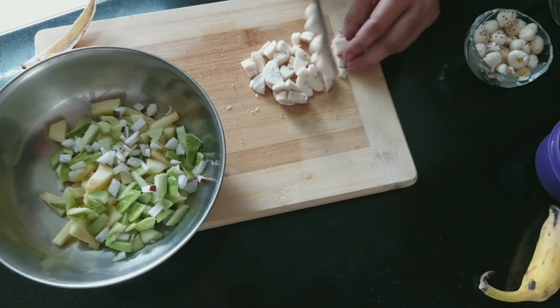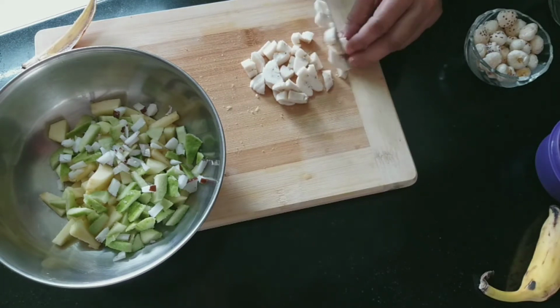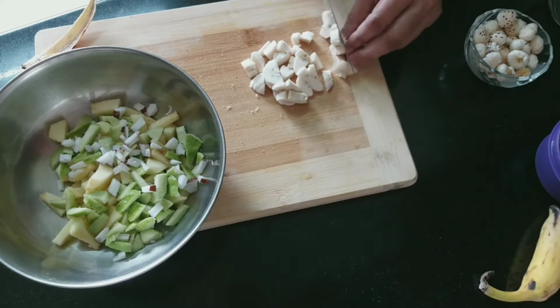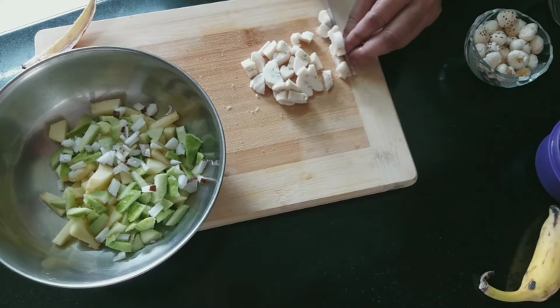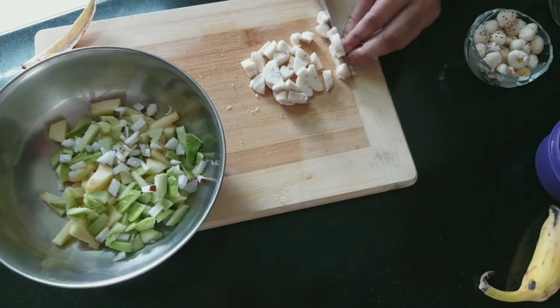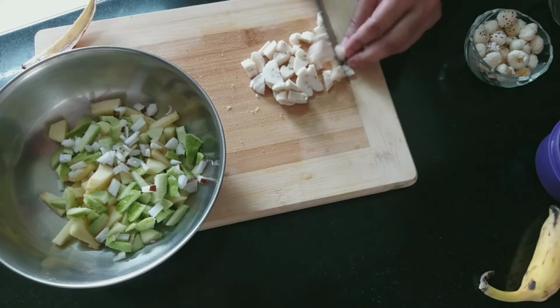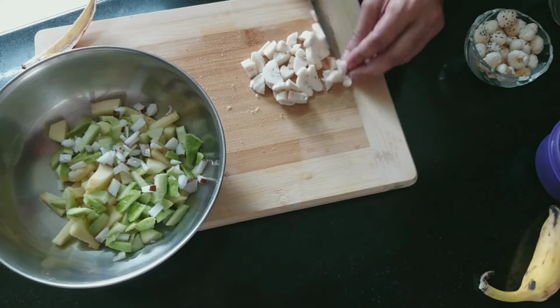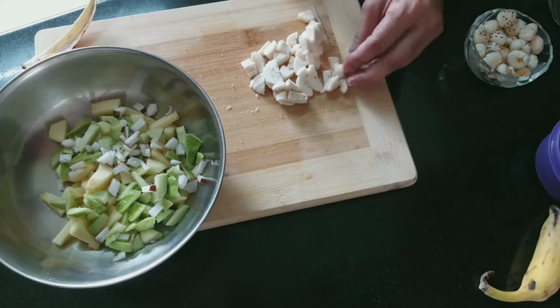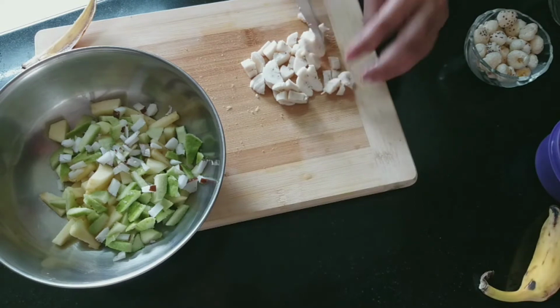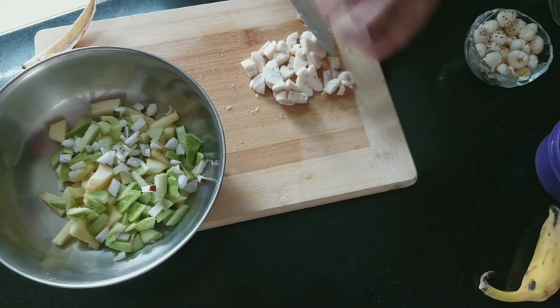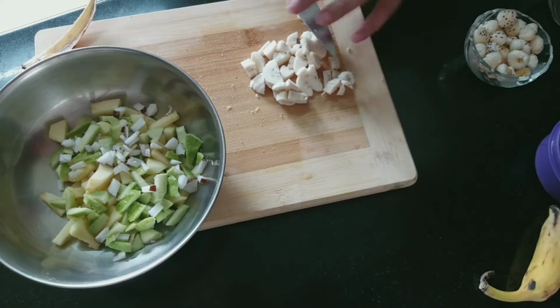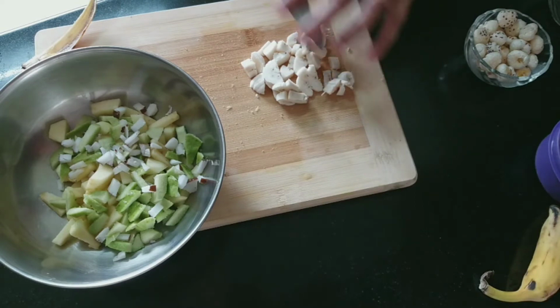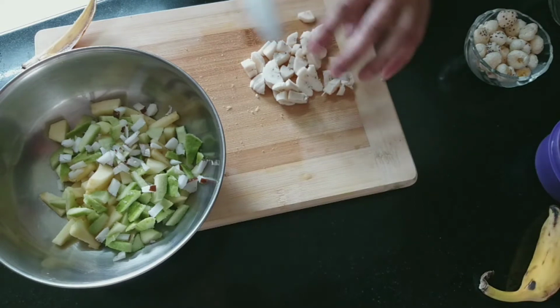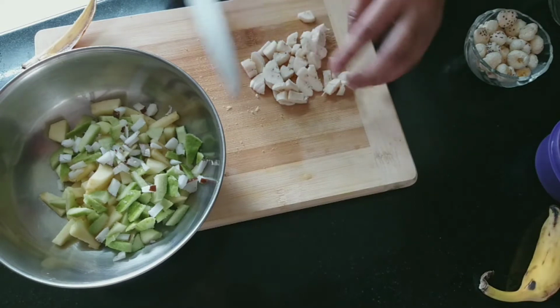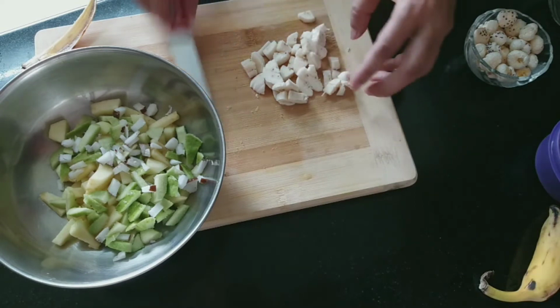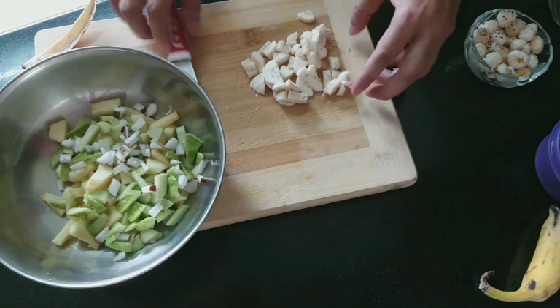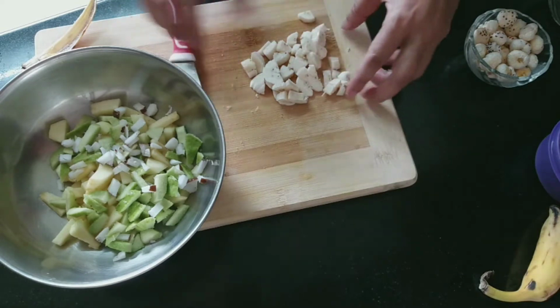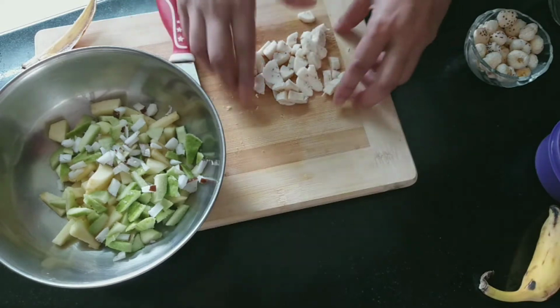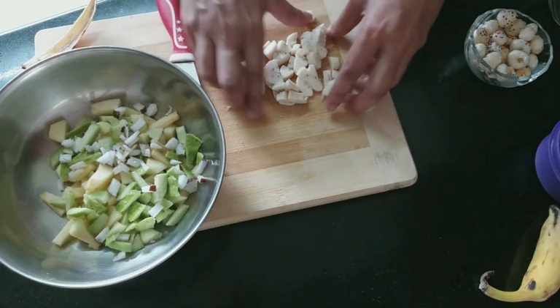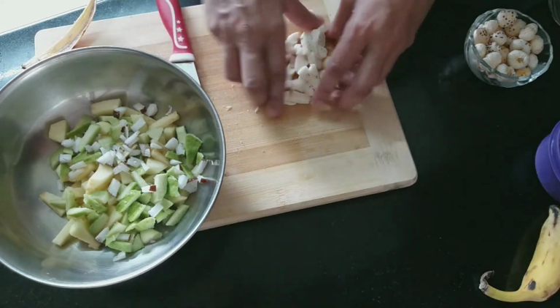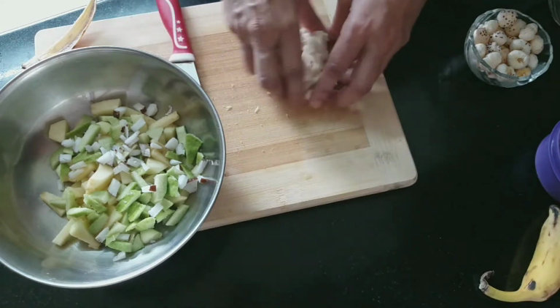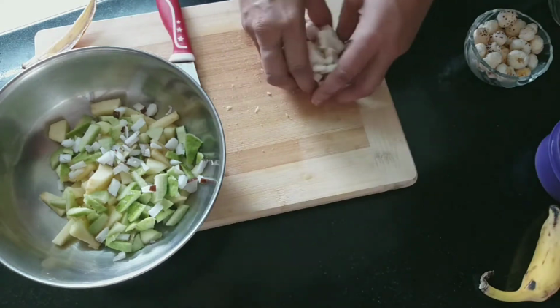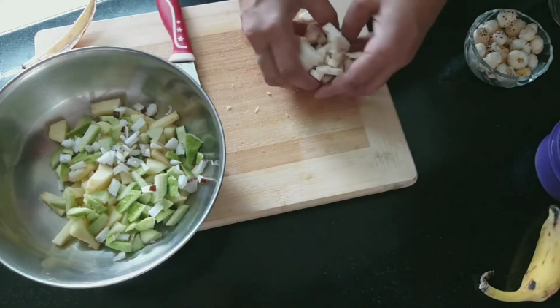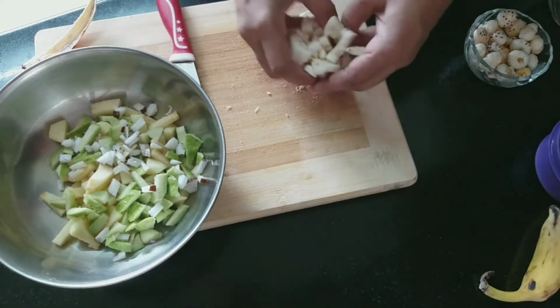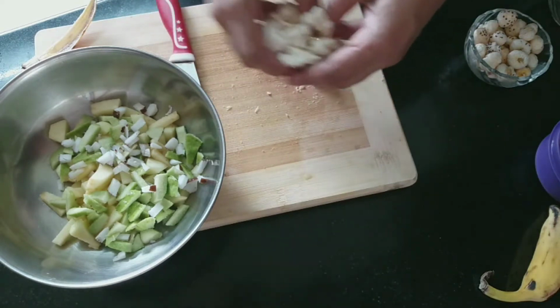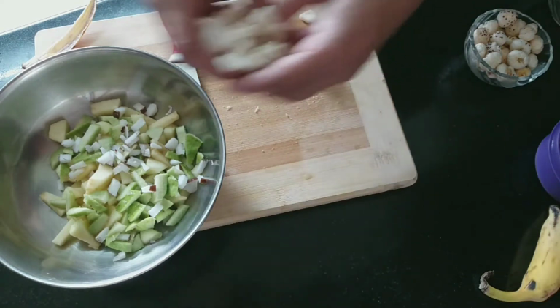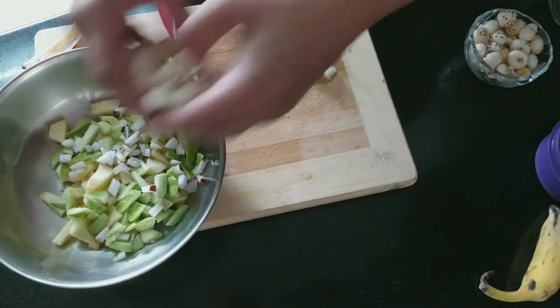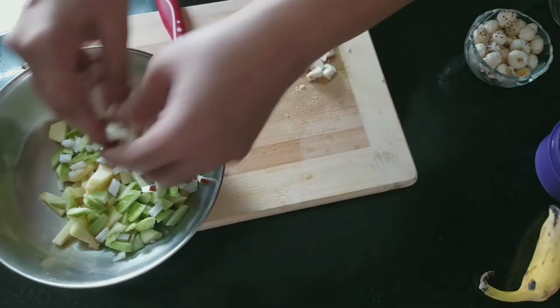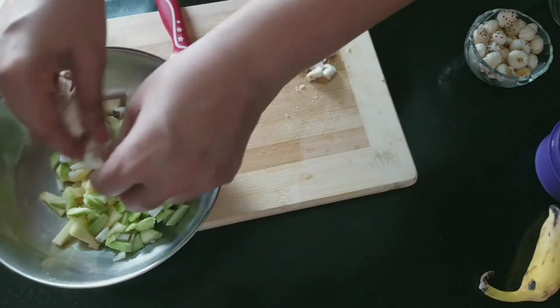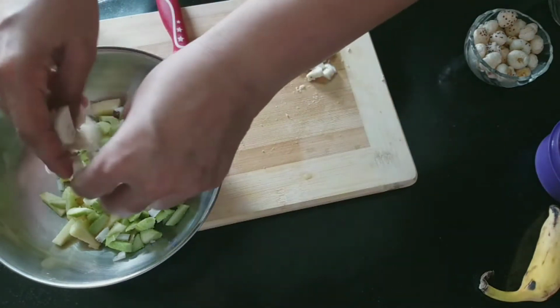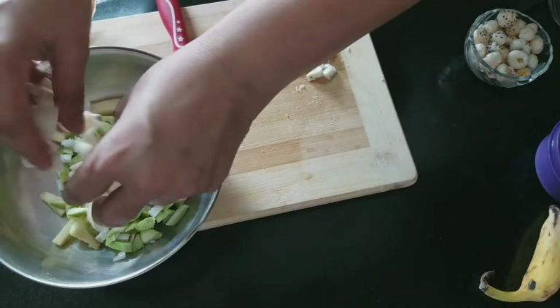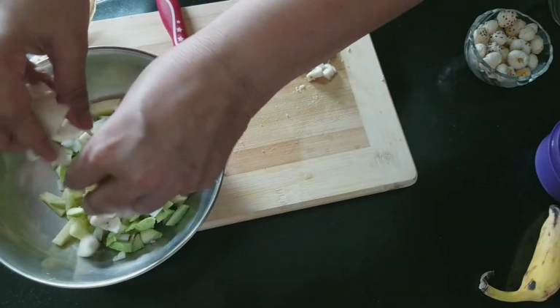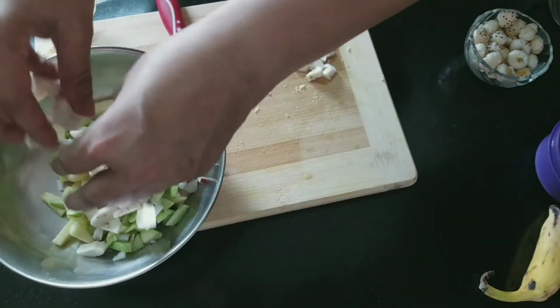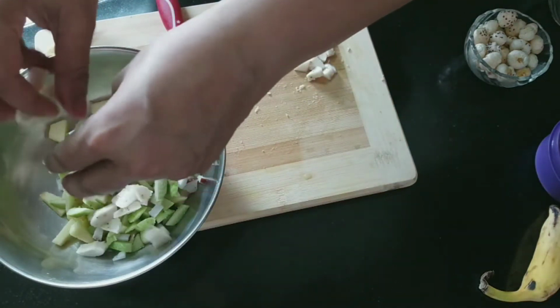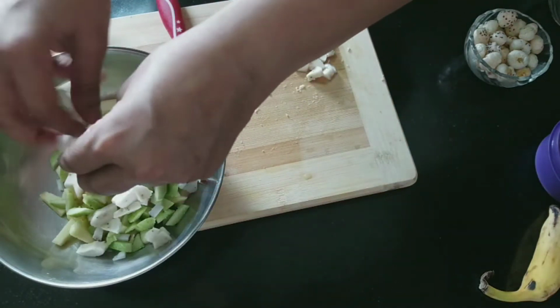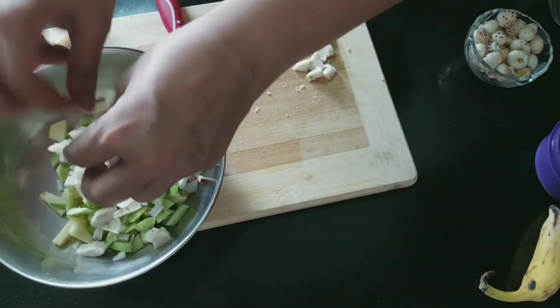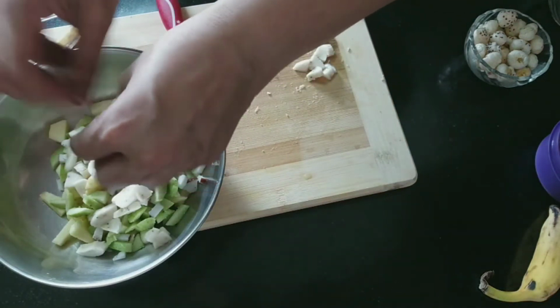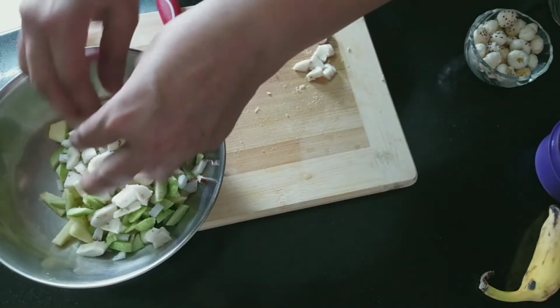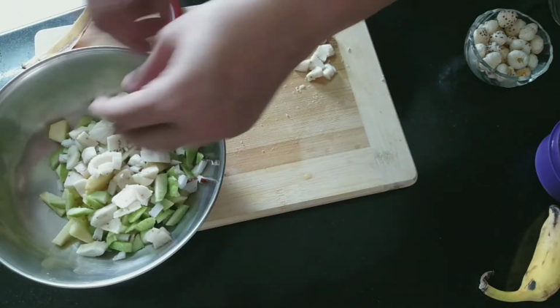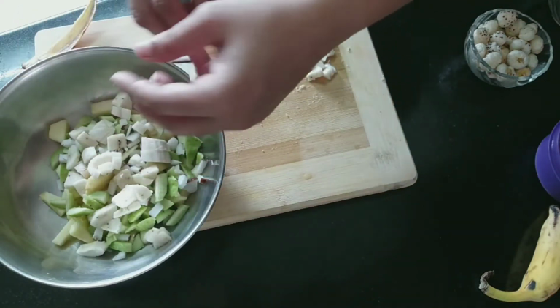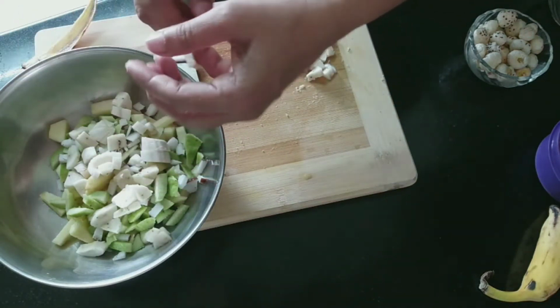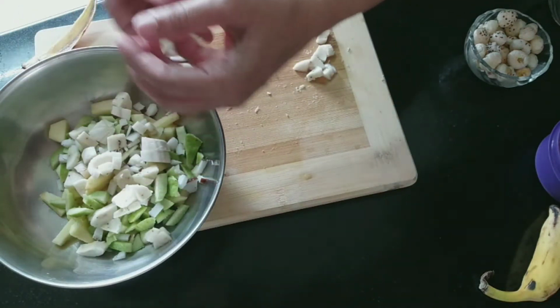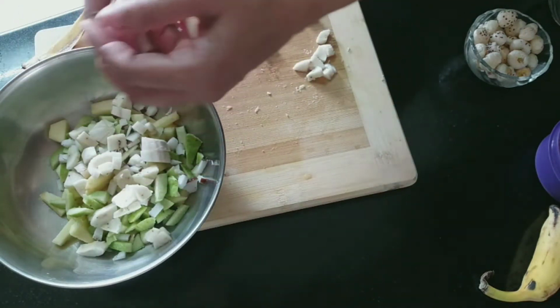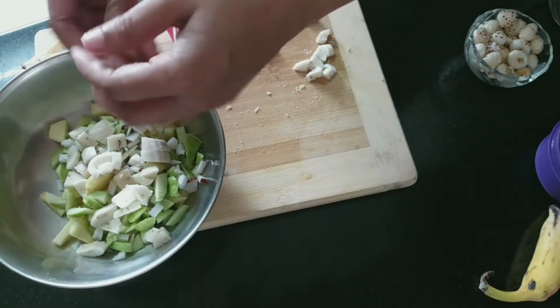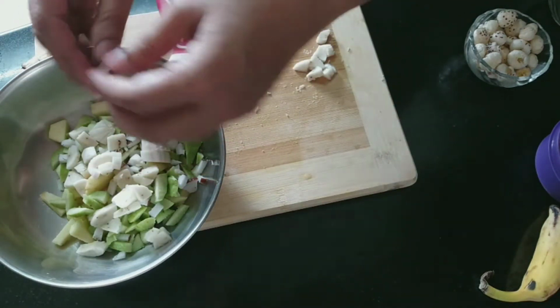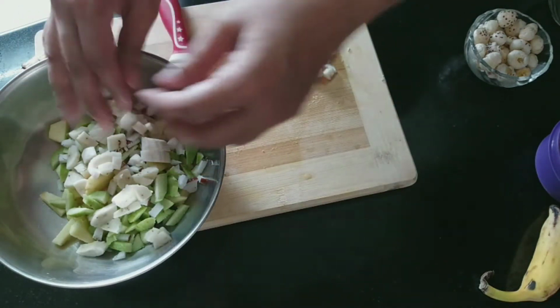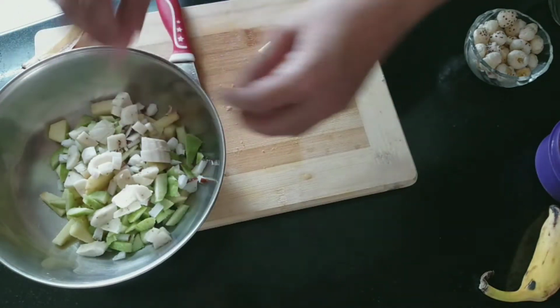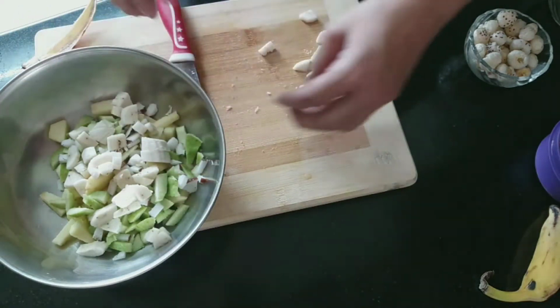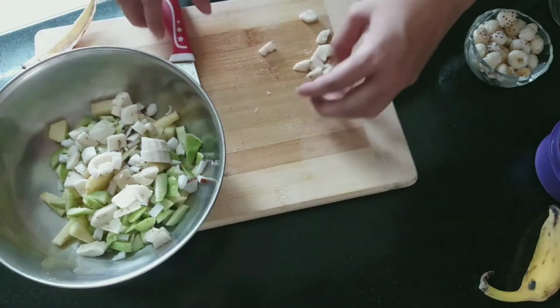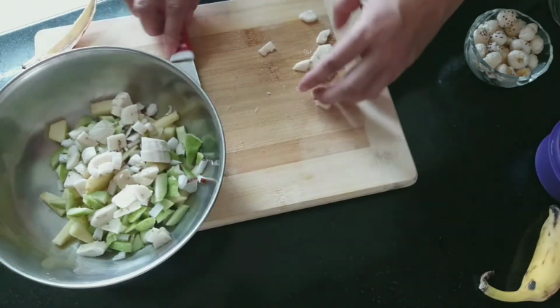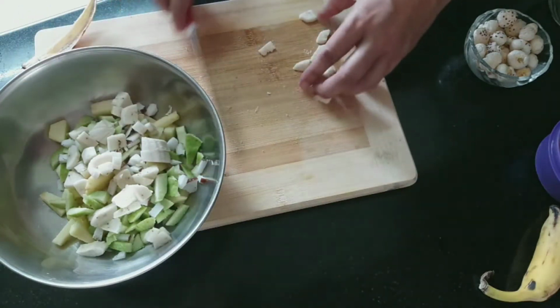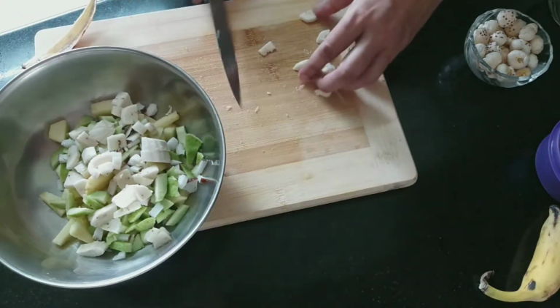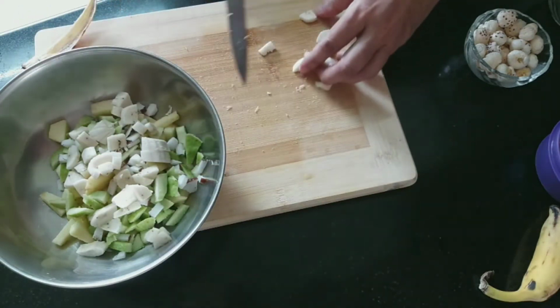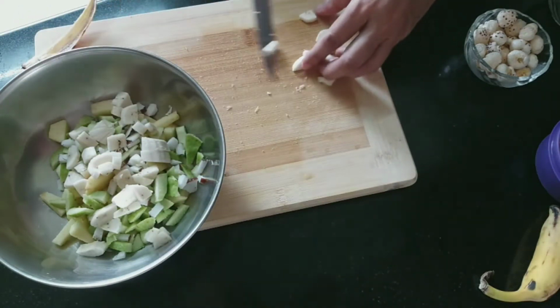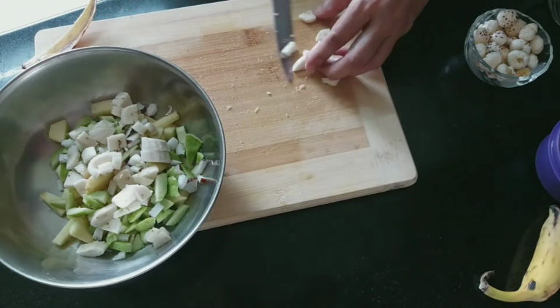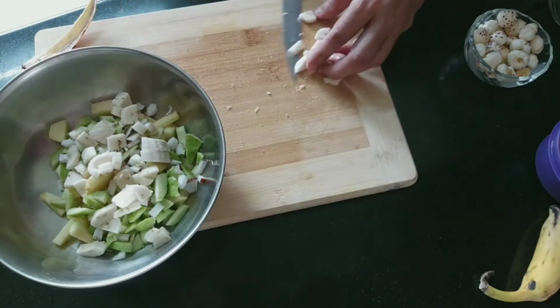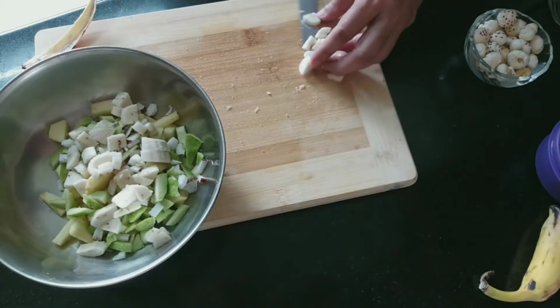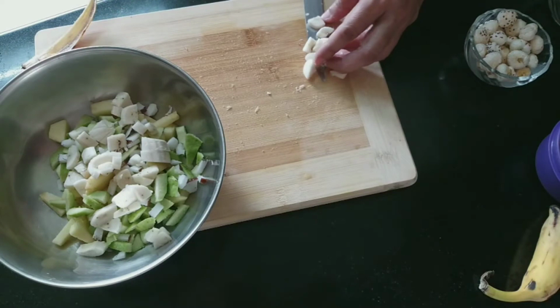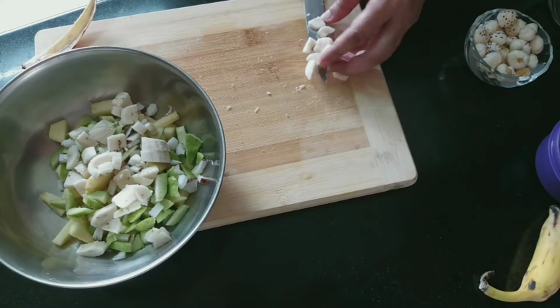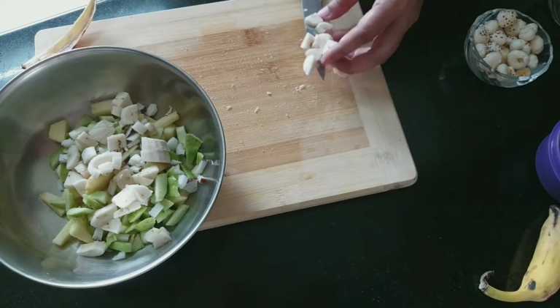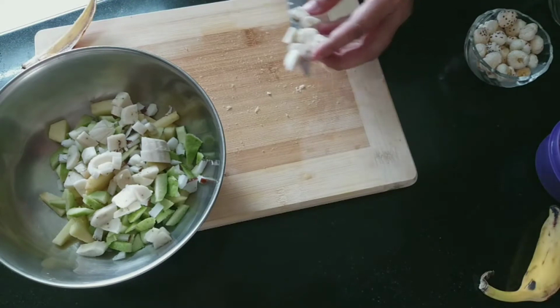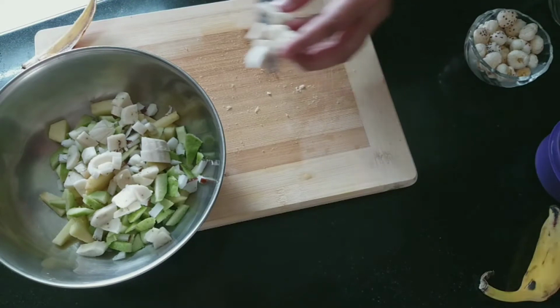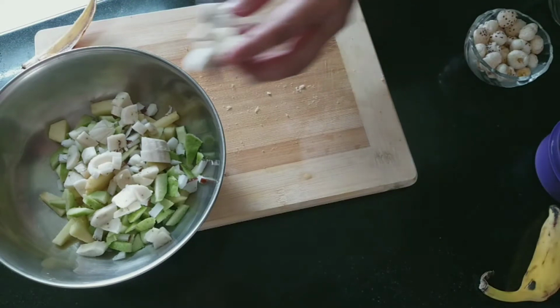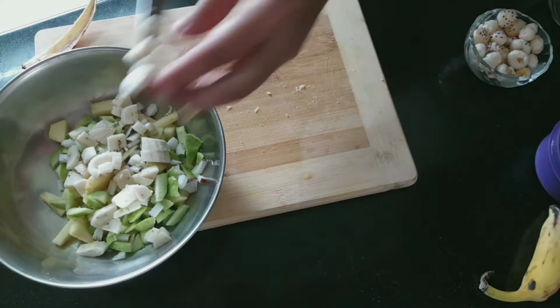As you can see, I have chopped the banana into large pieces and added it to the bowl.